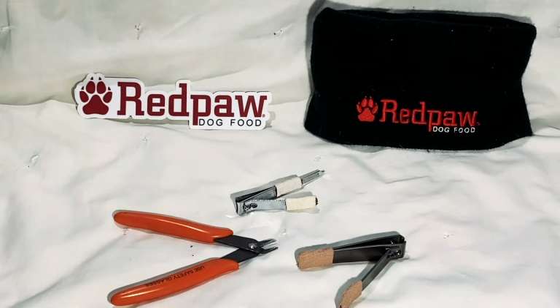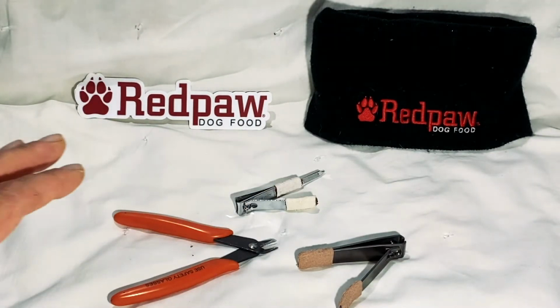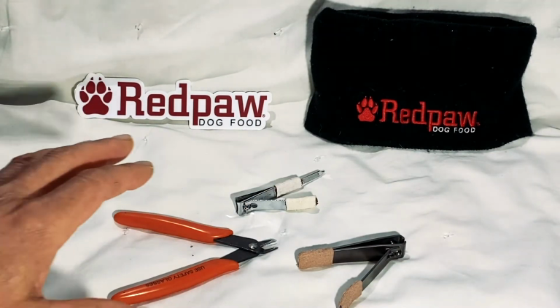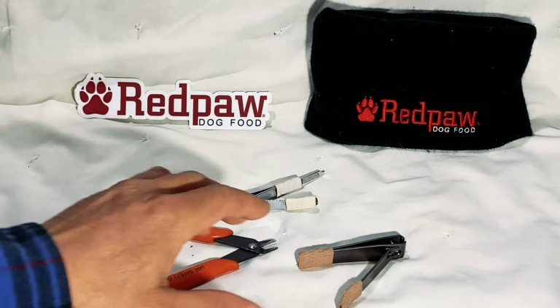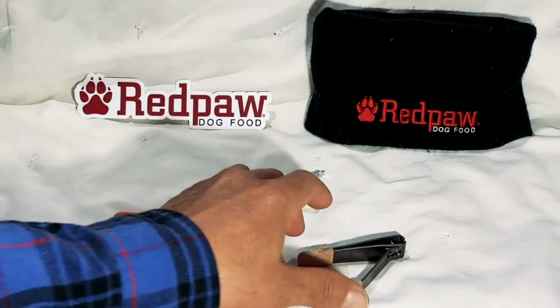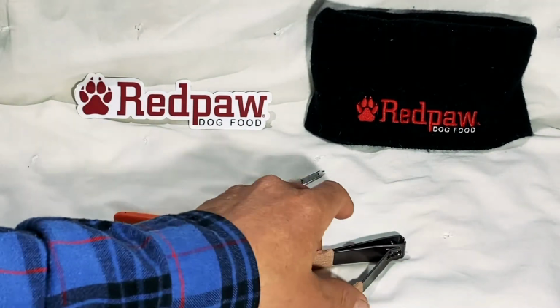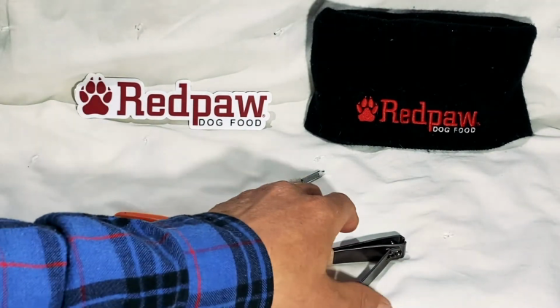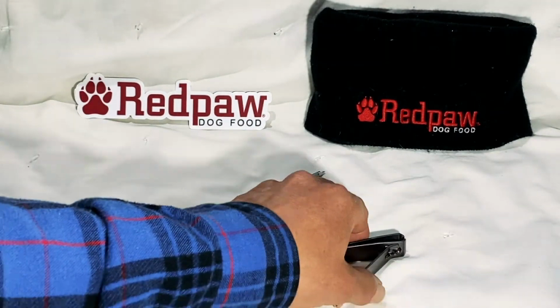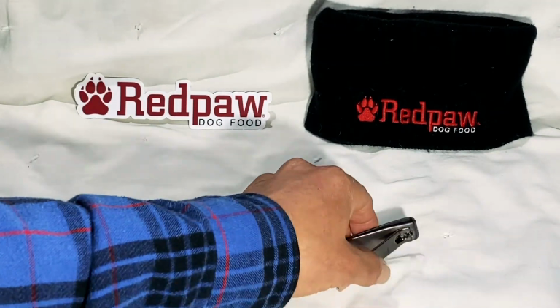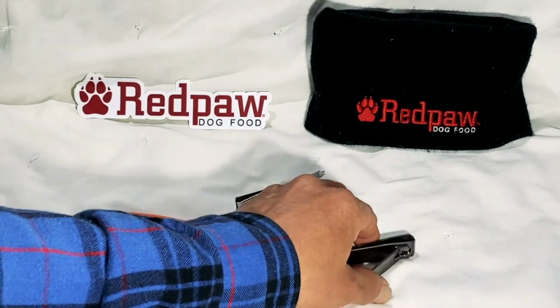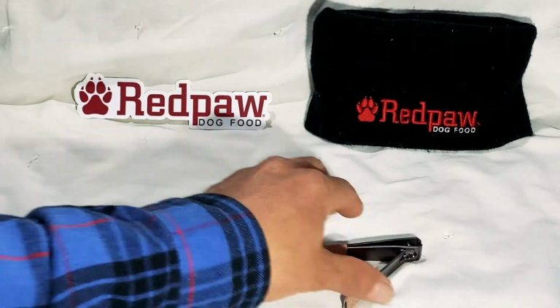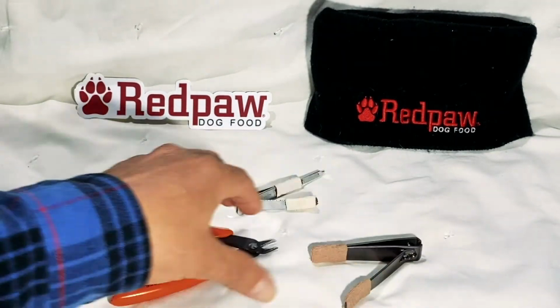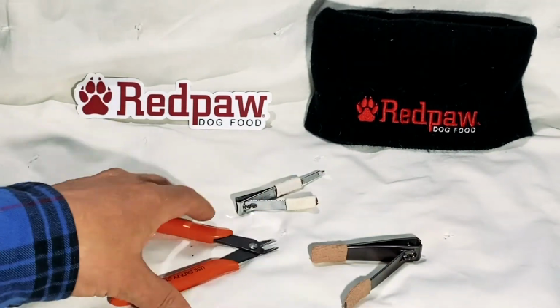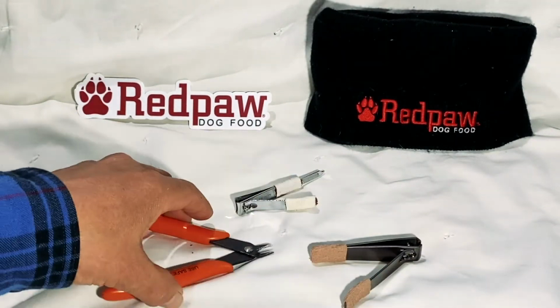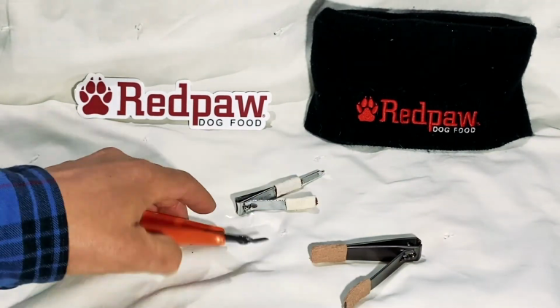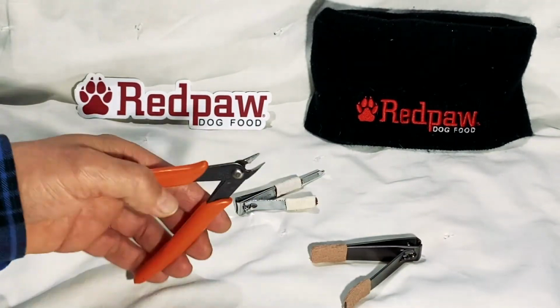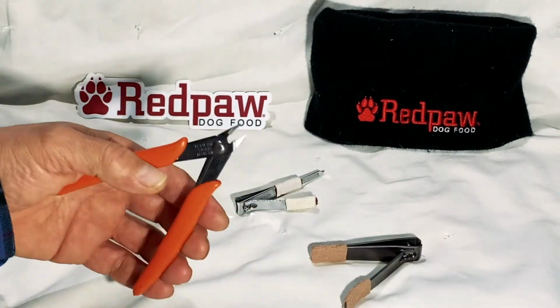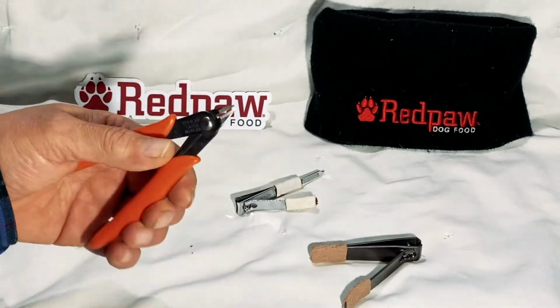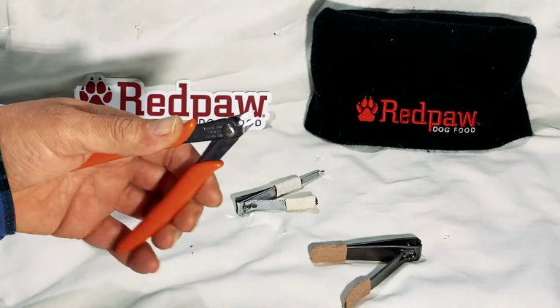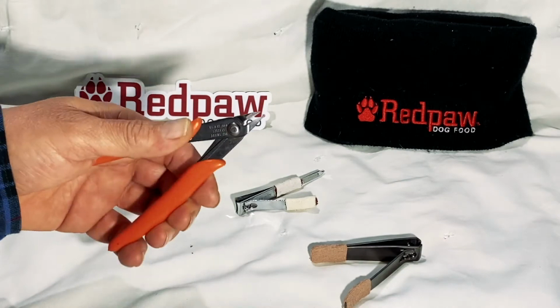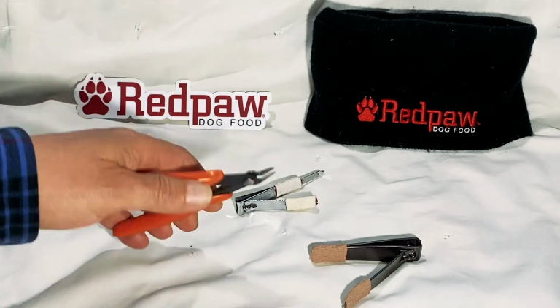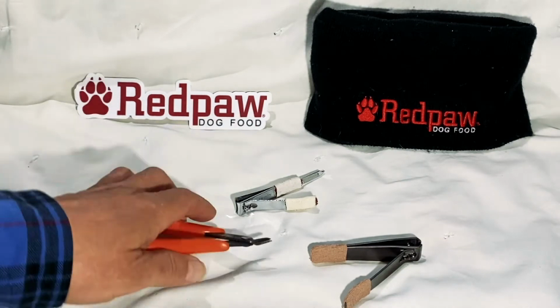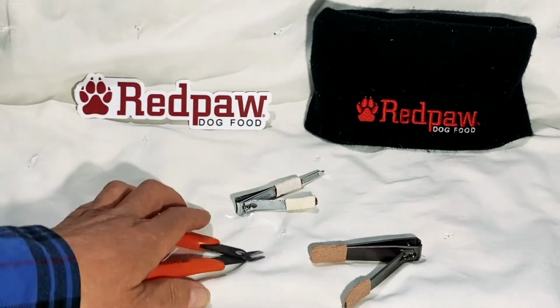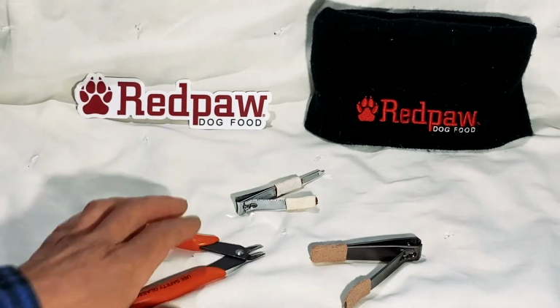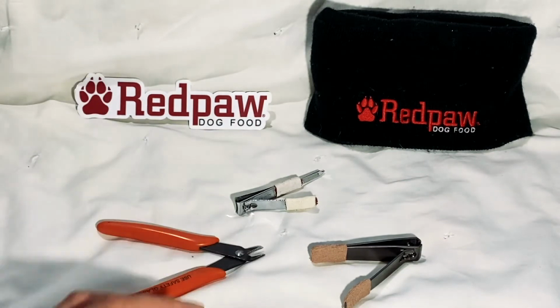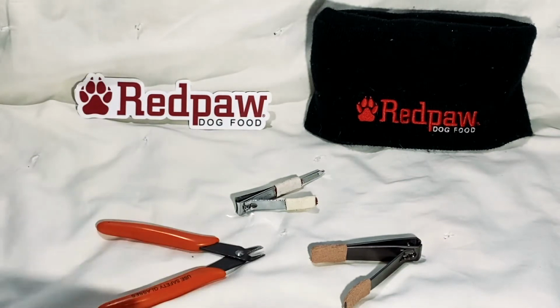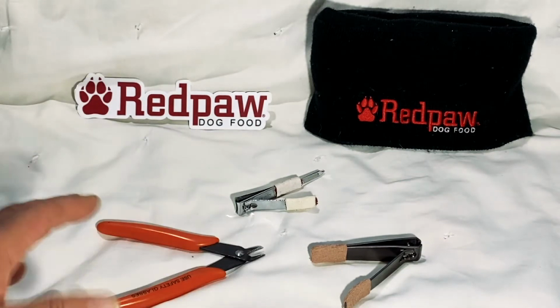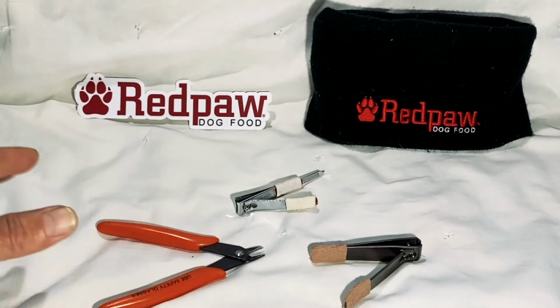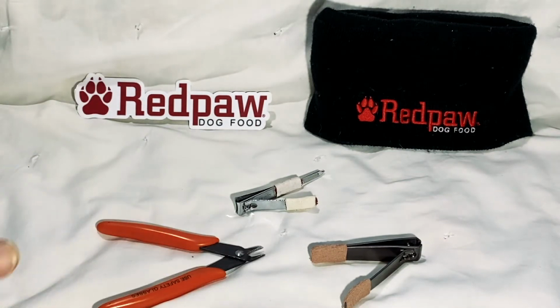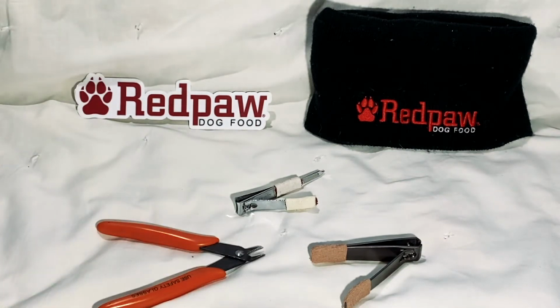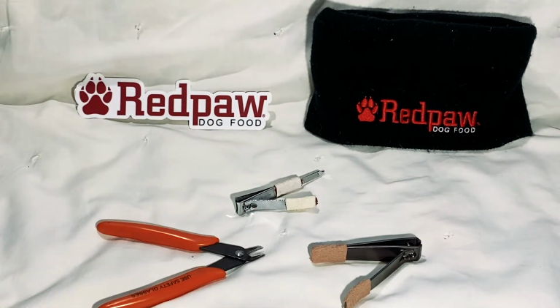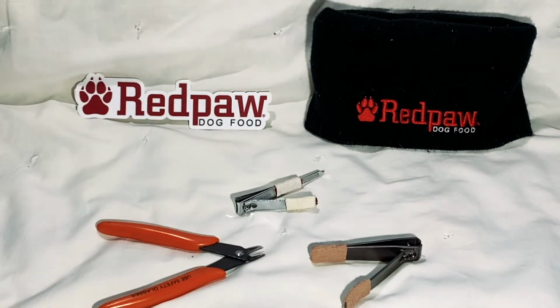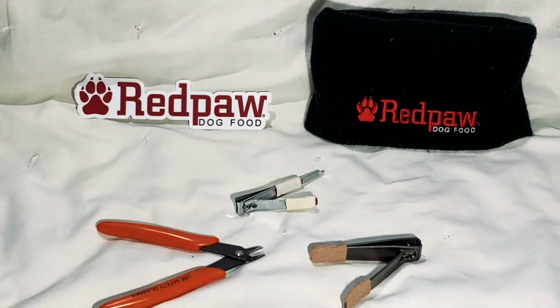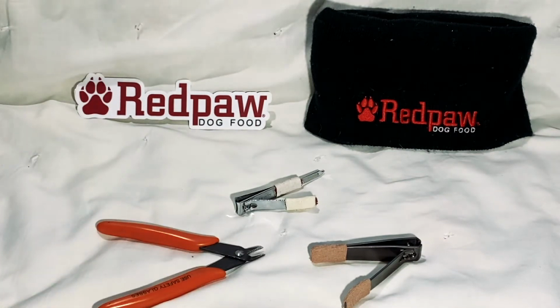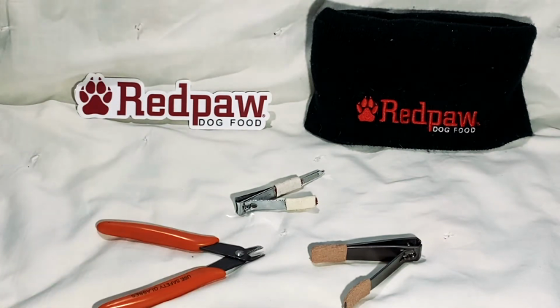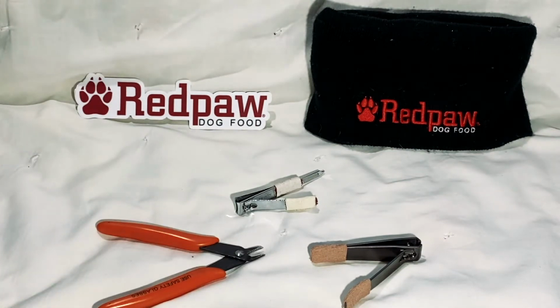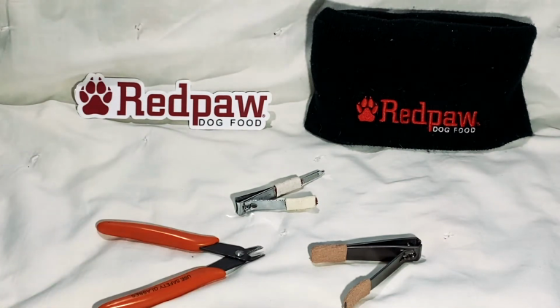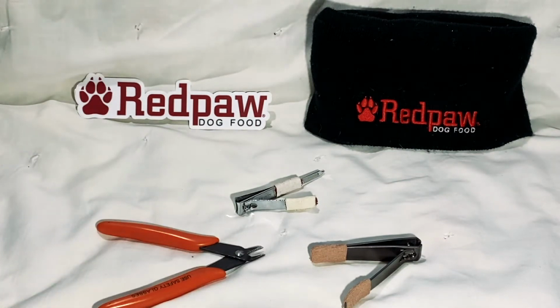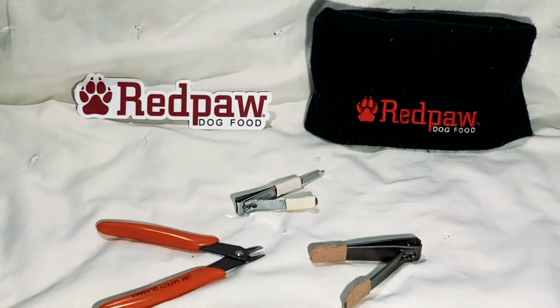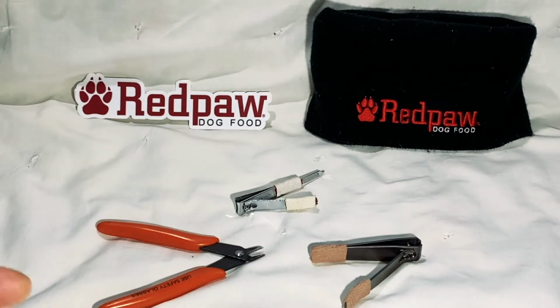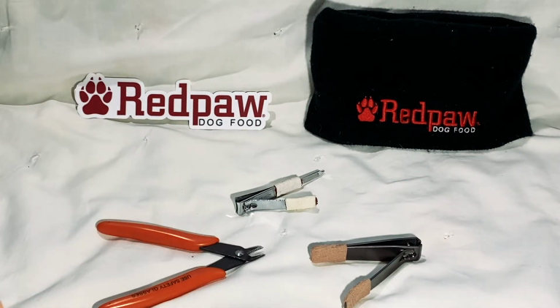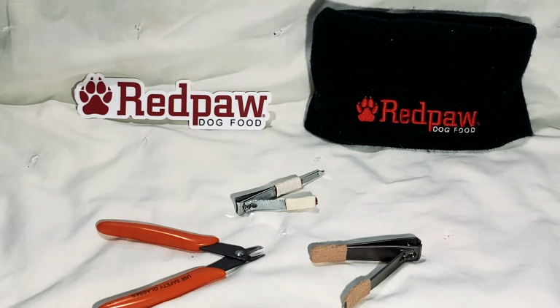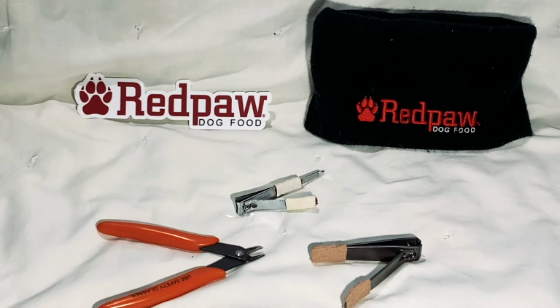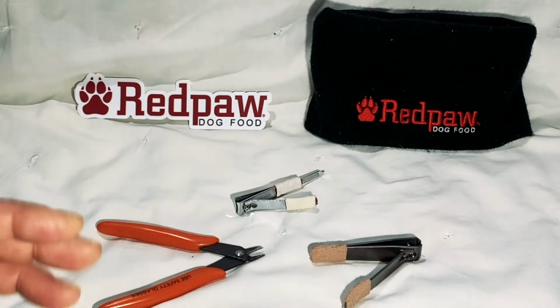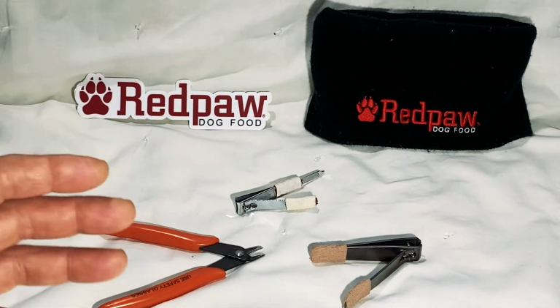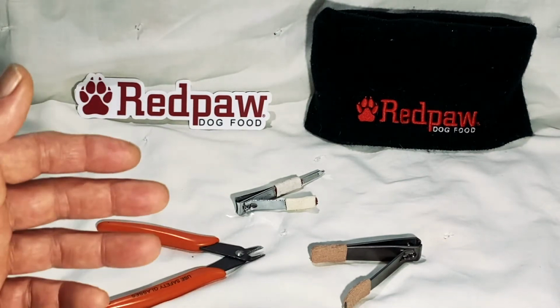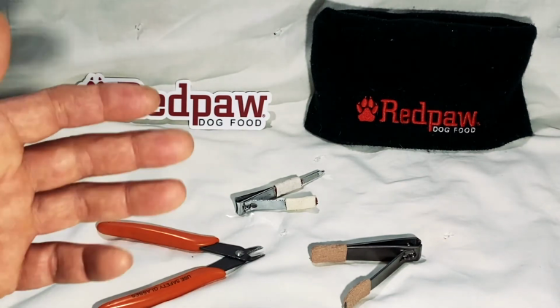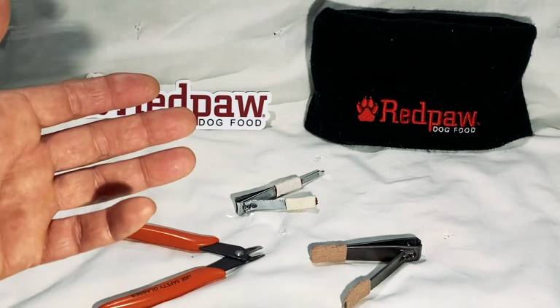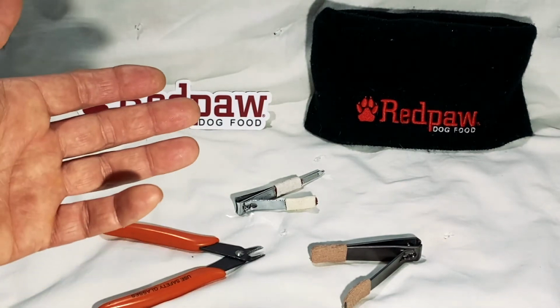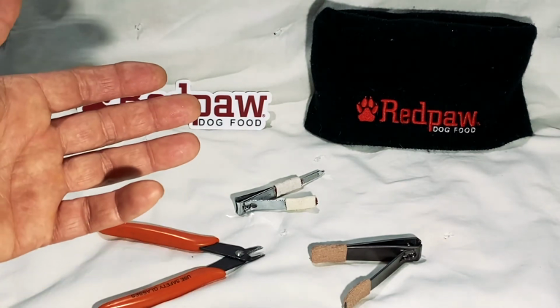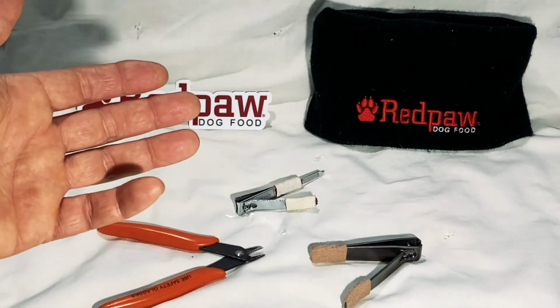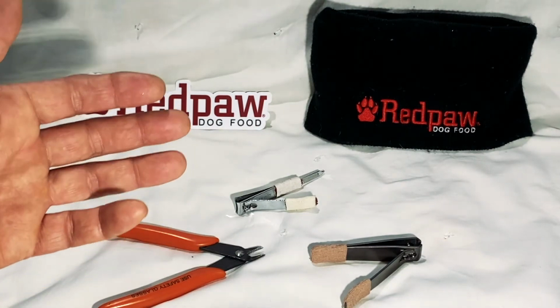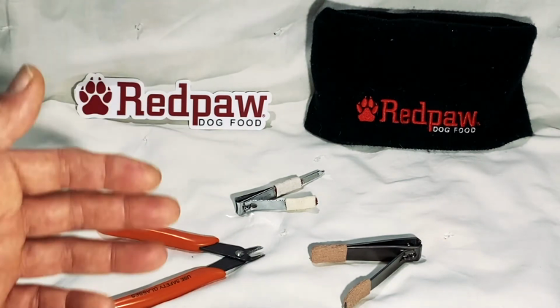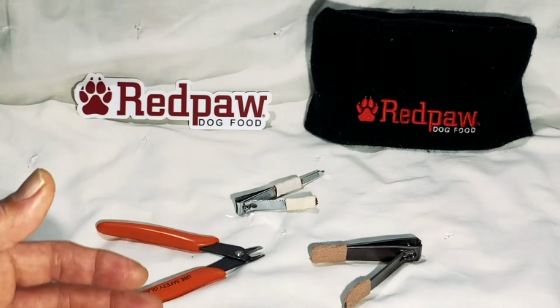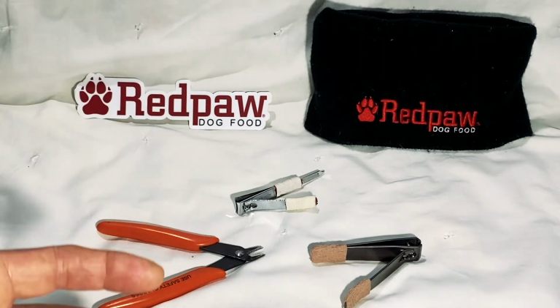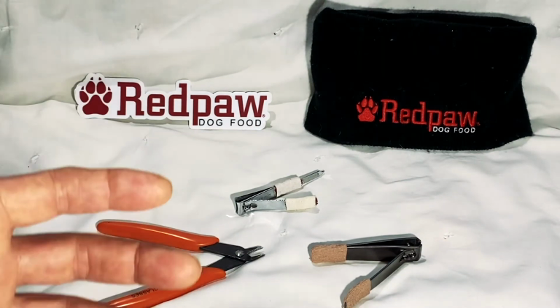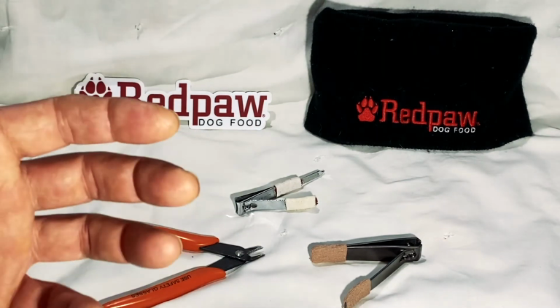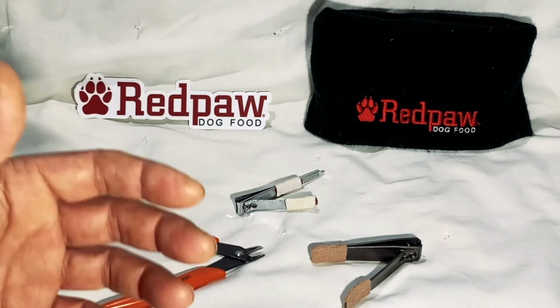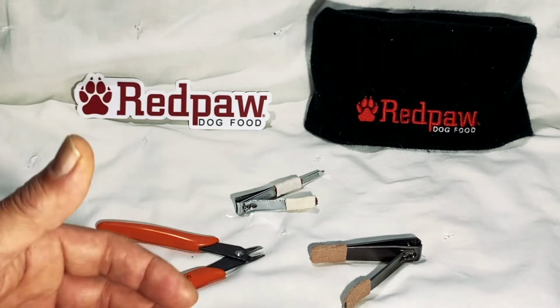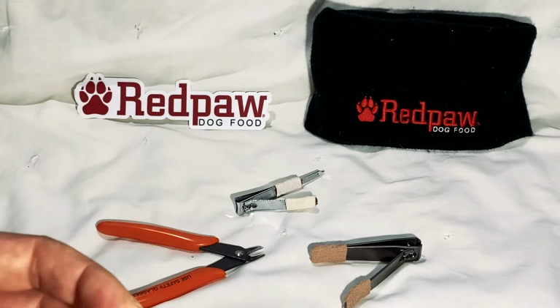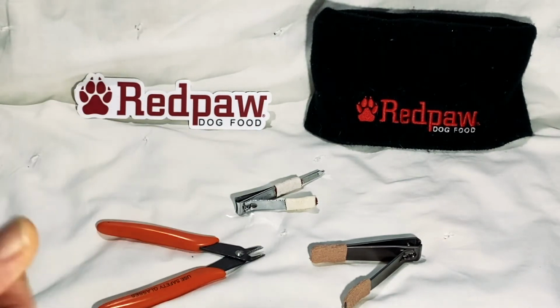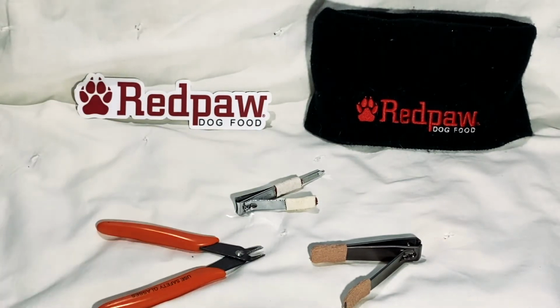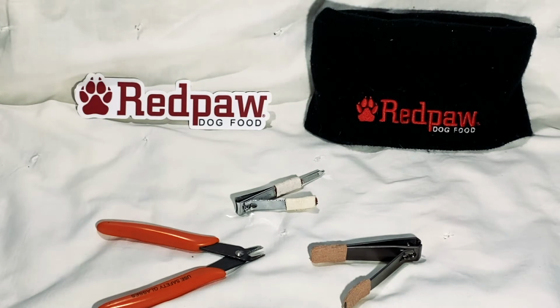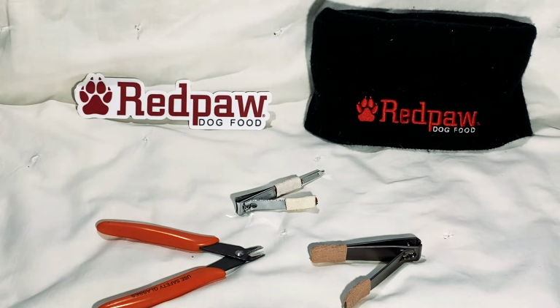Also, when you're using these smaller clippers like we have here, sometimes on a larger dog you may need to take one or two snips instead of taking one large clip.